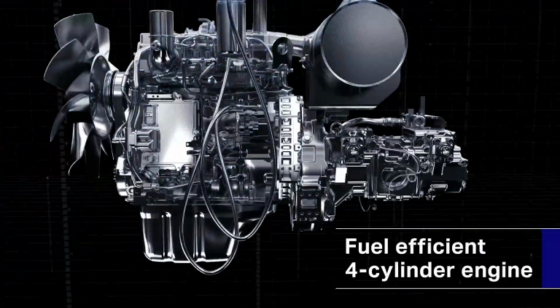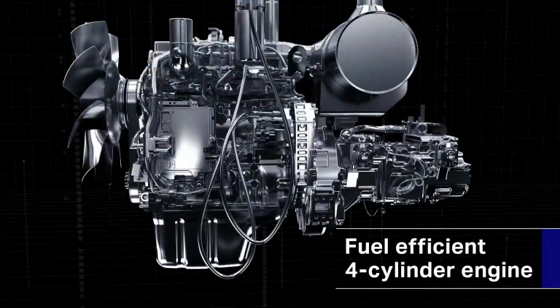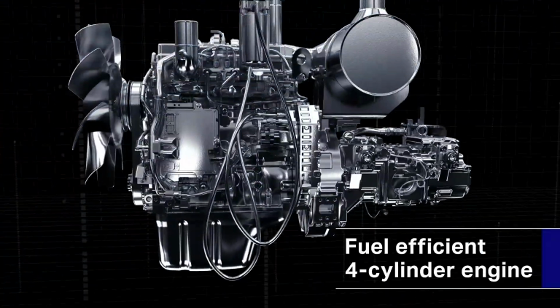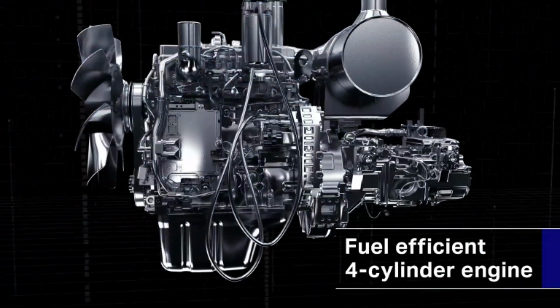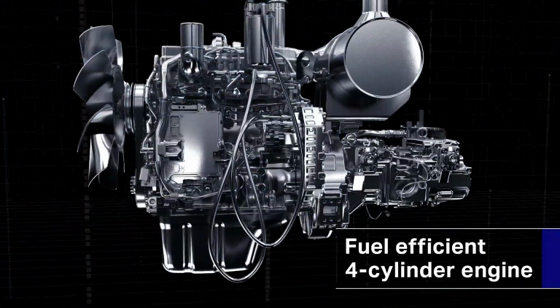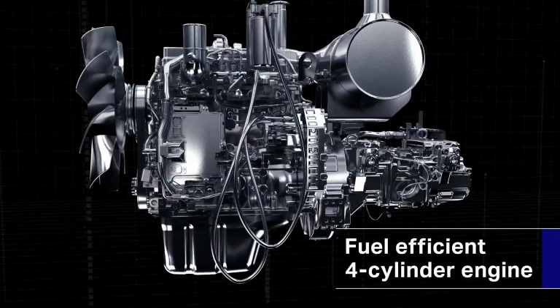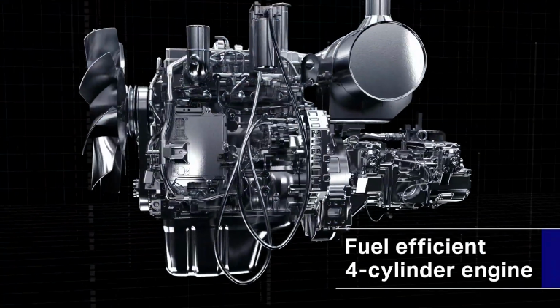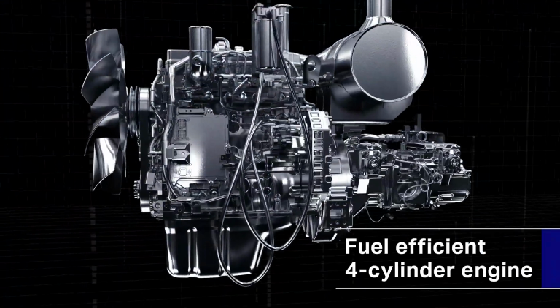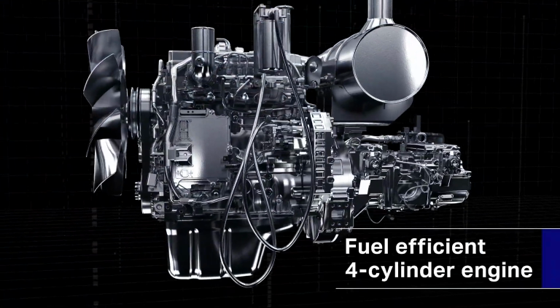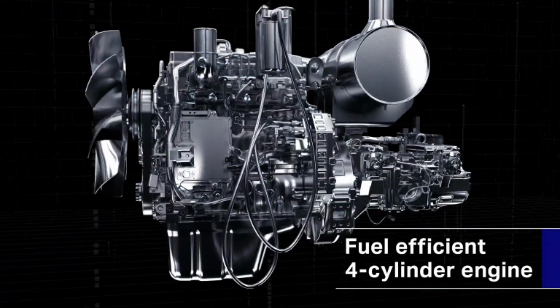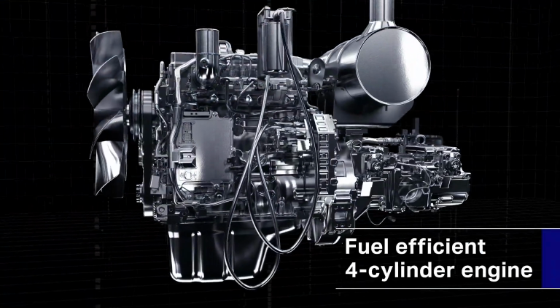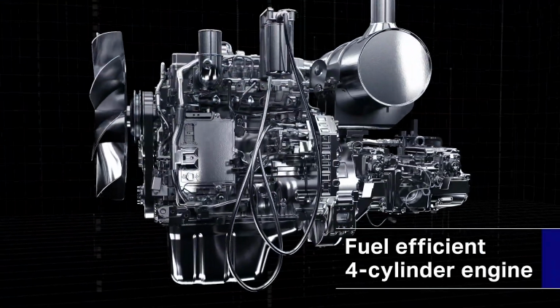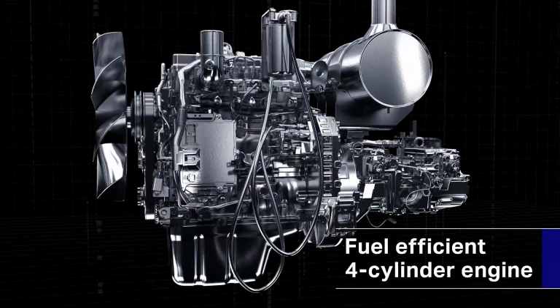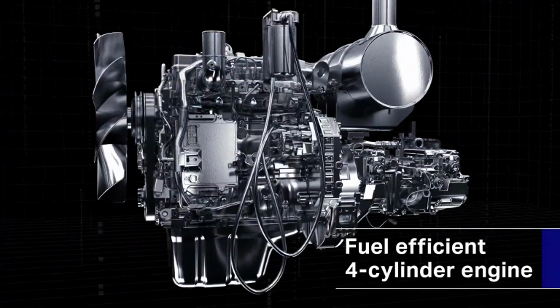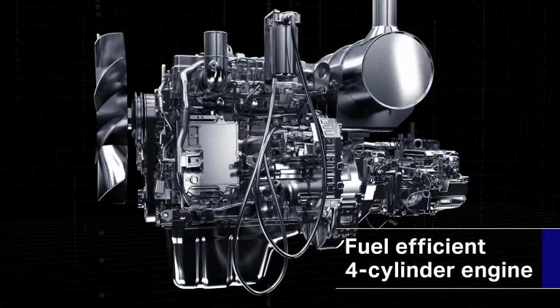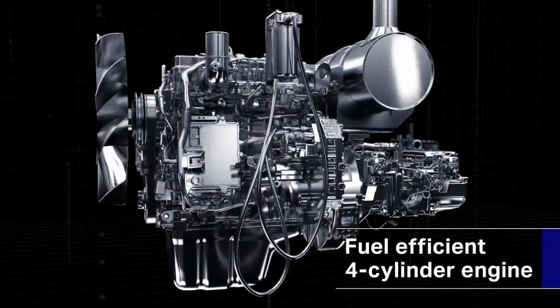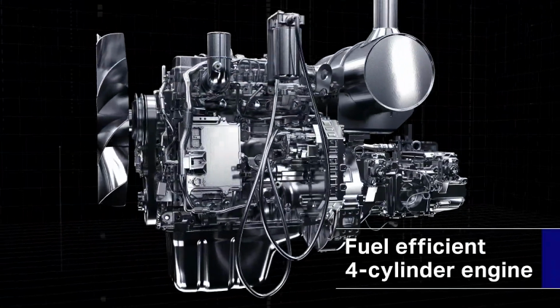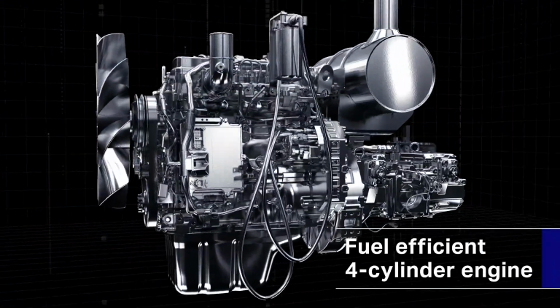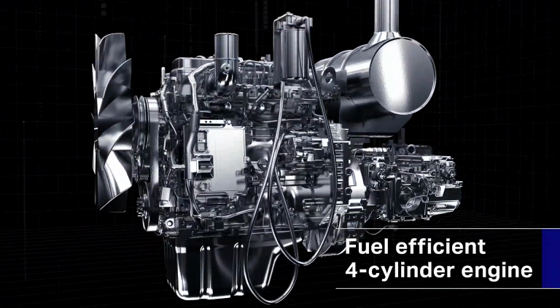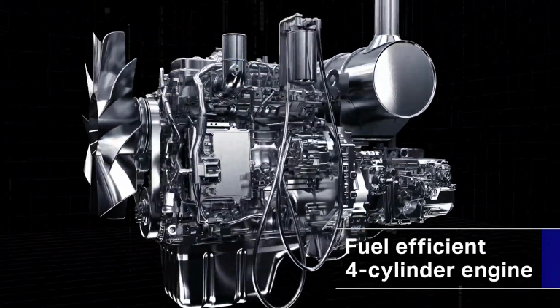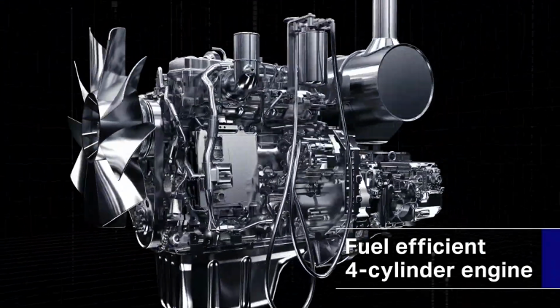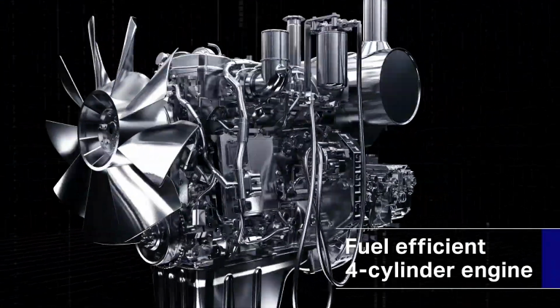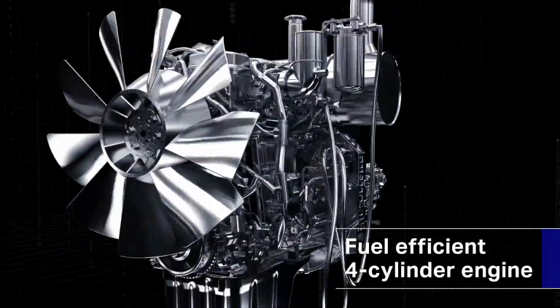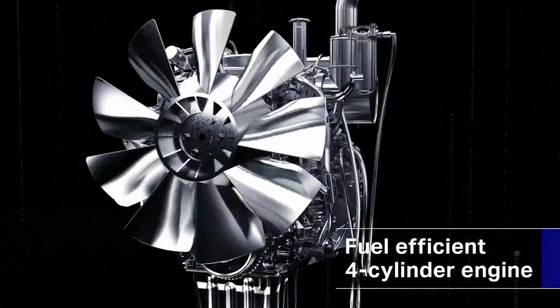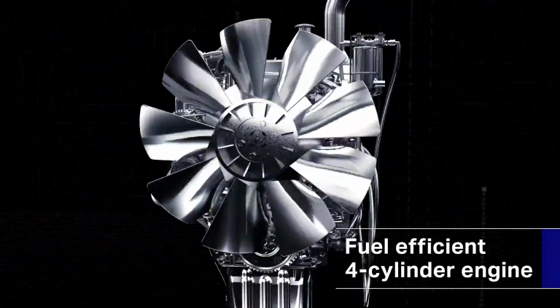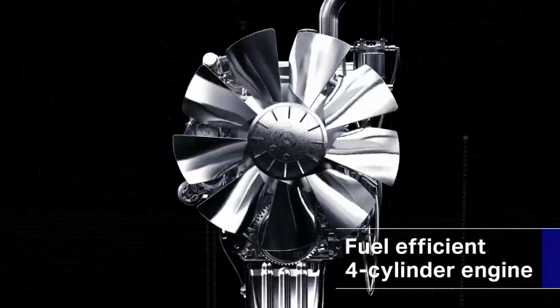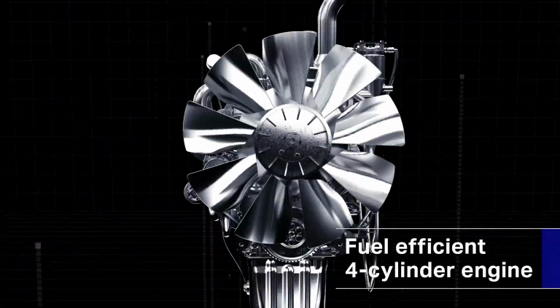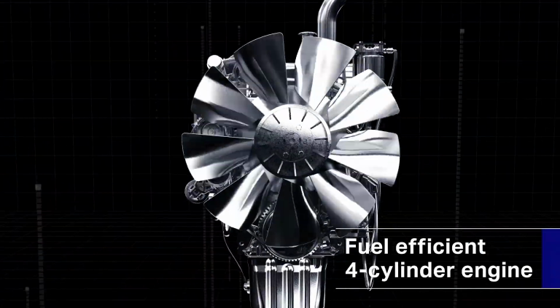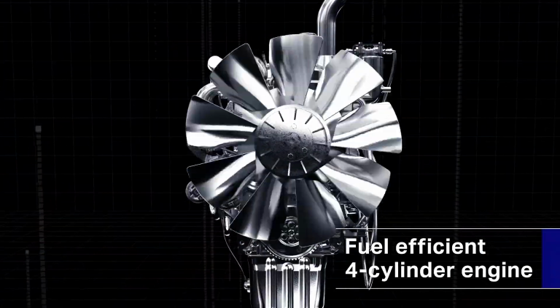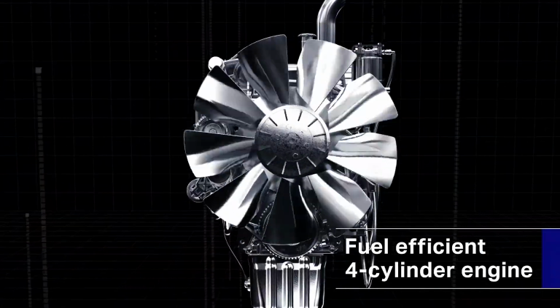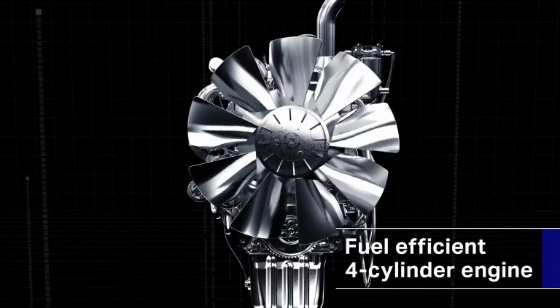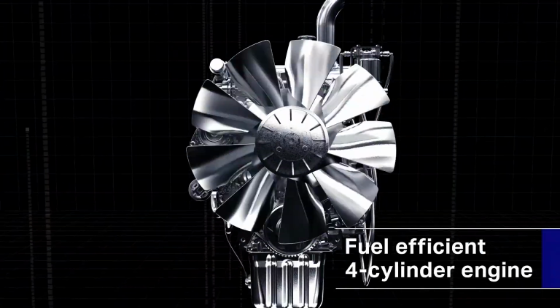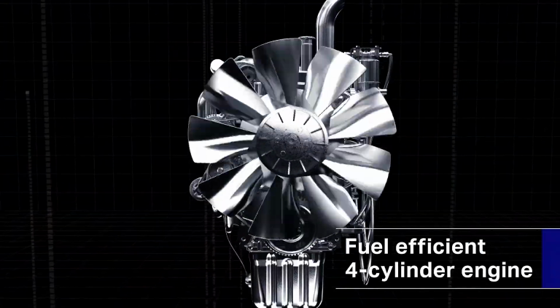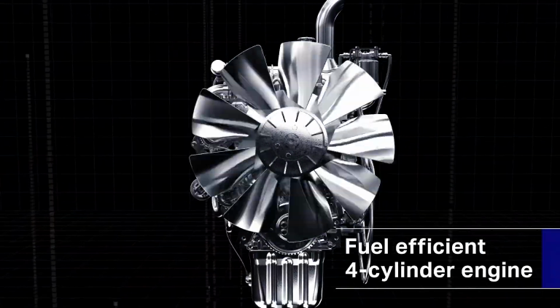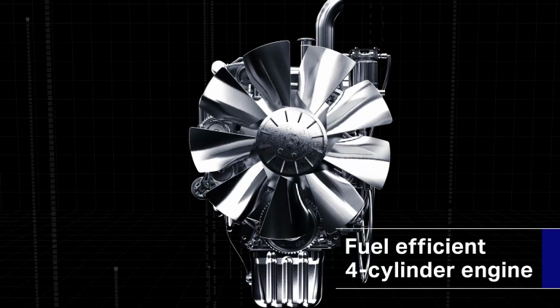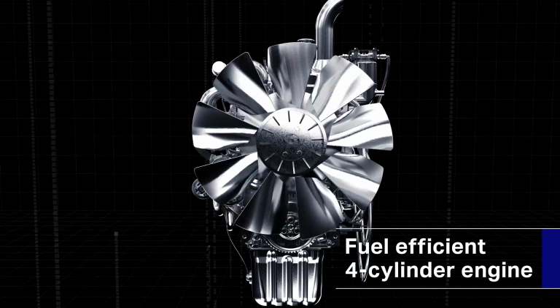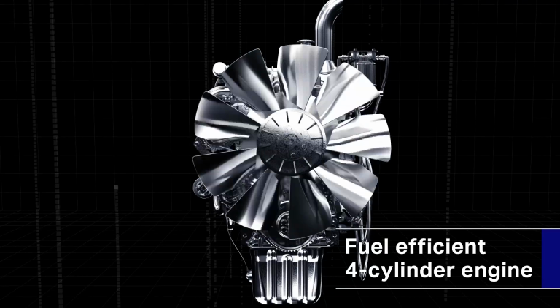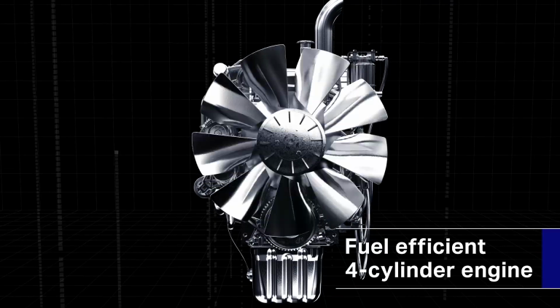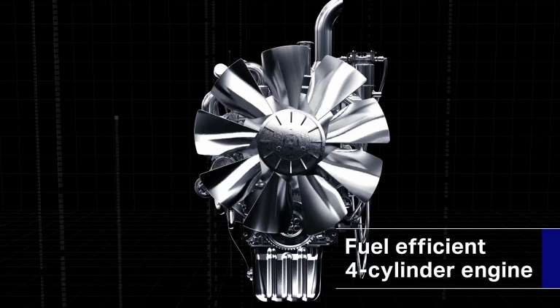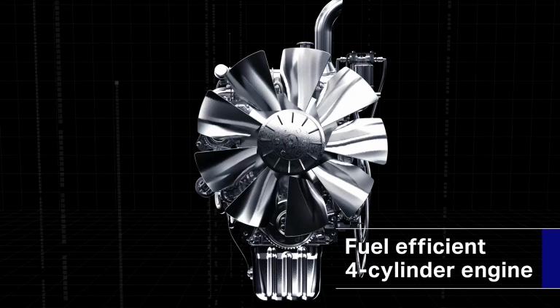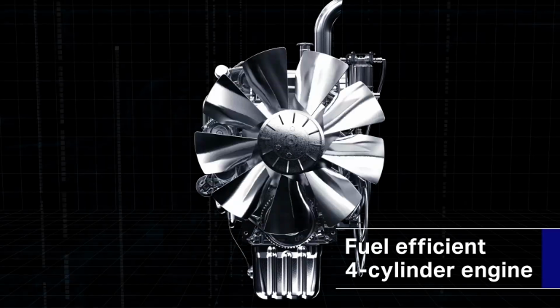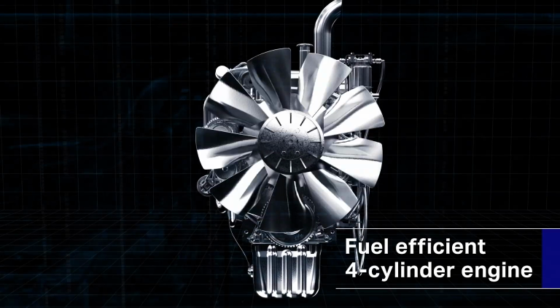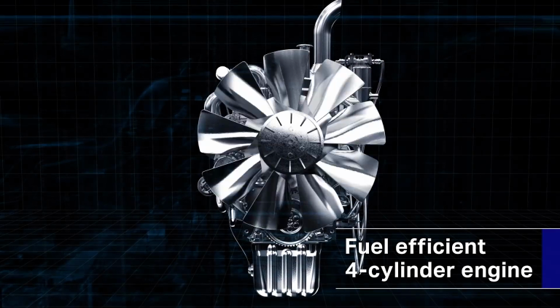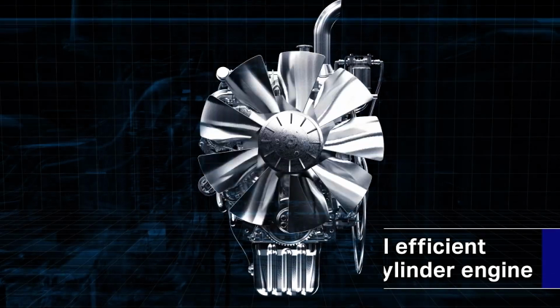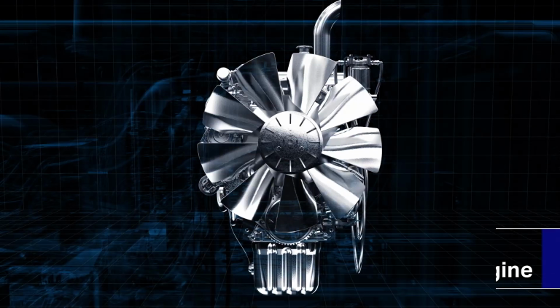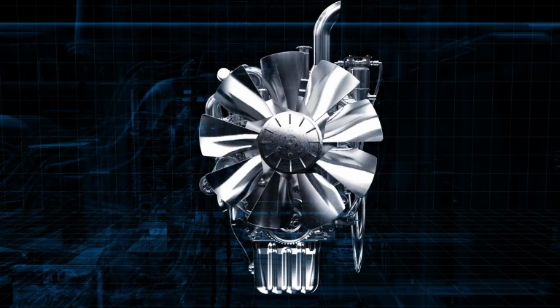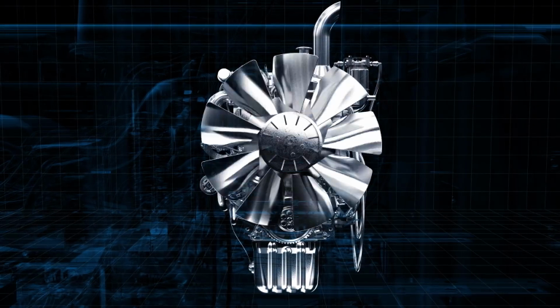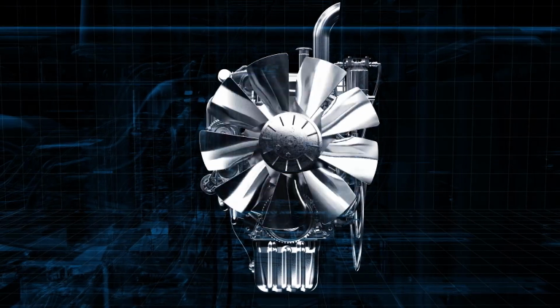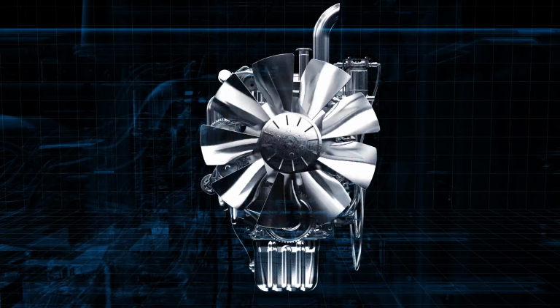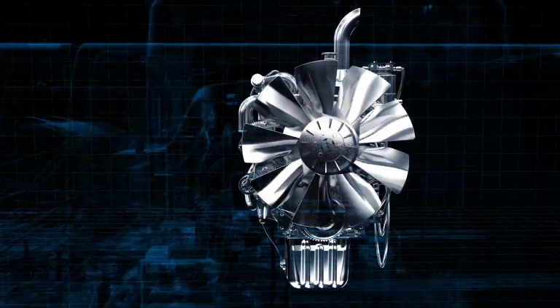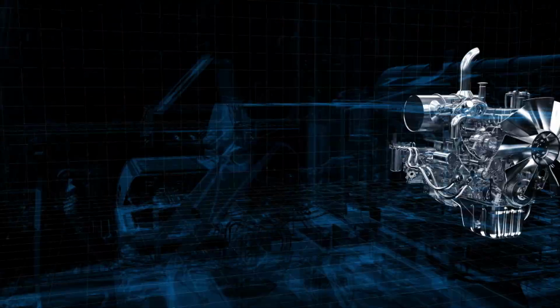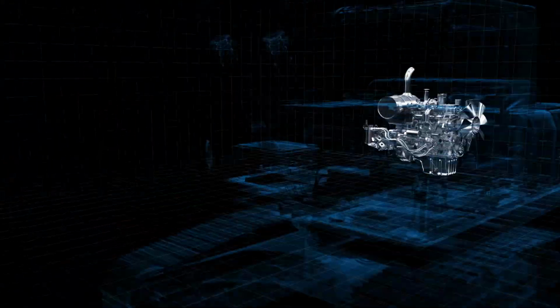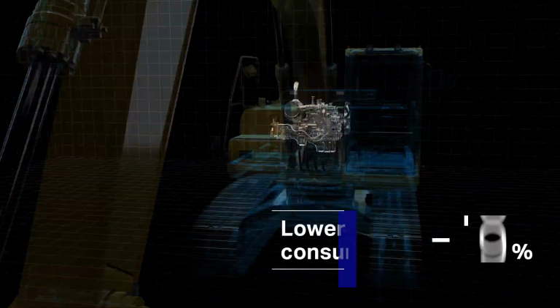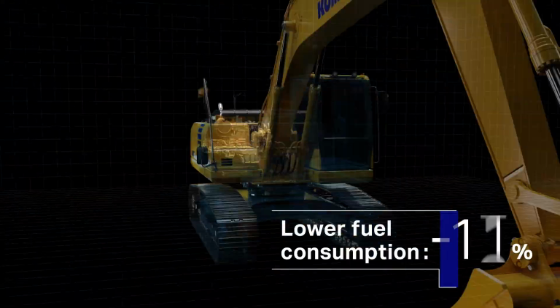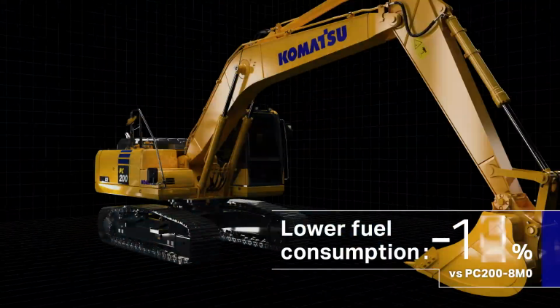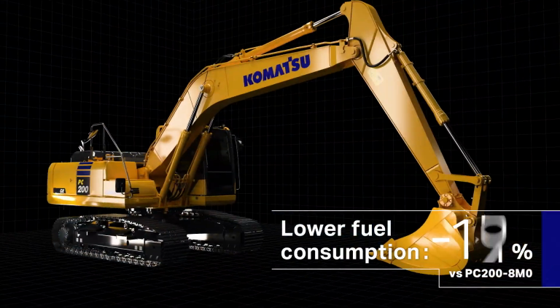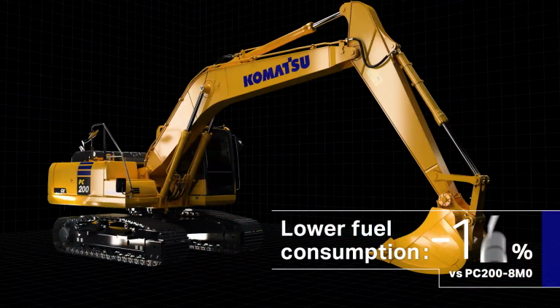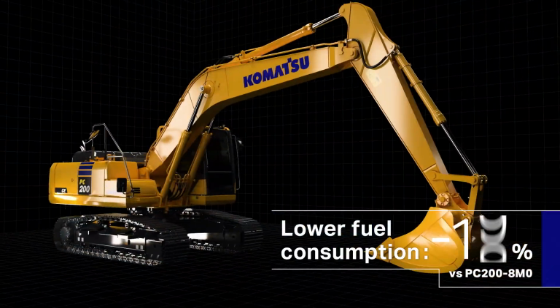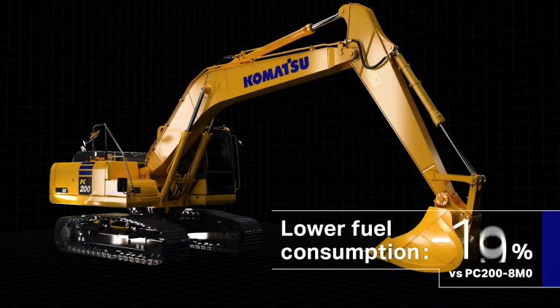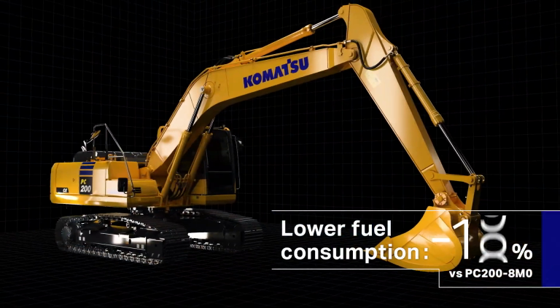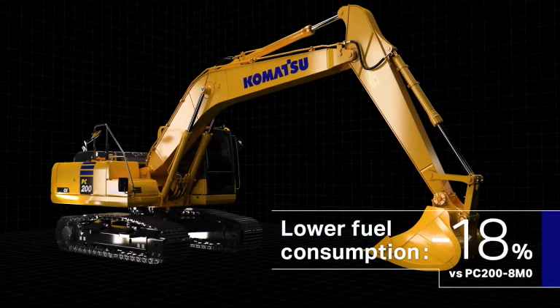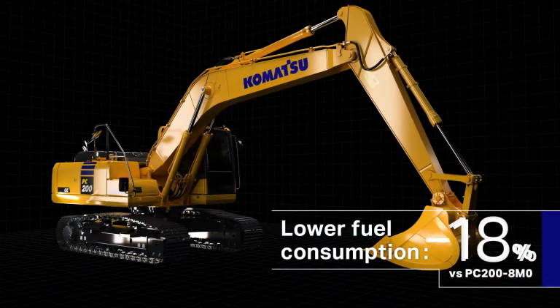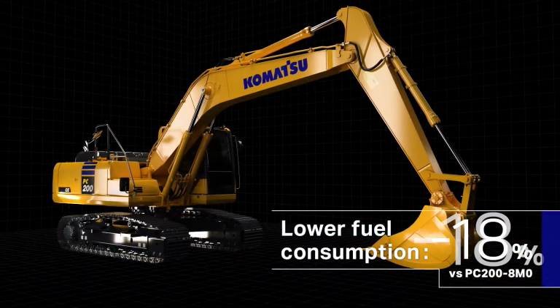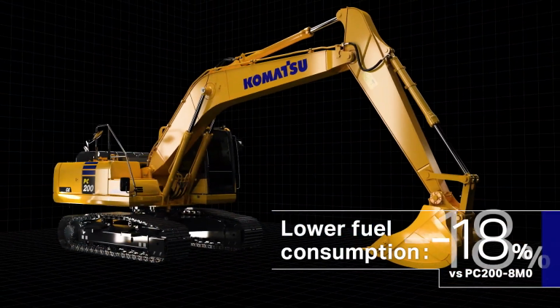More affordable and higher in fuel efficiency, the machine improves your operation cost and profits.